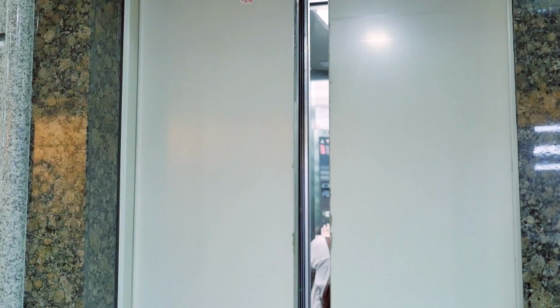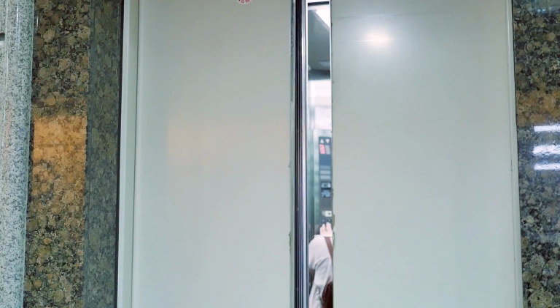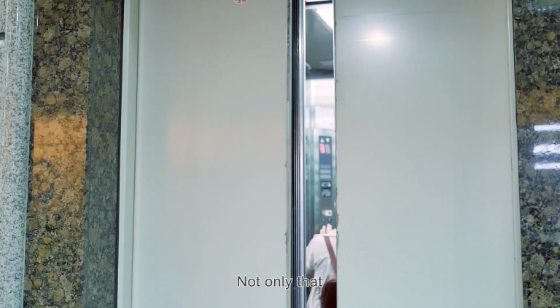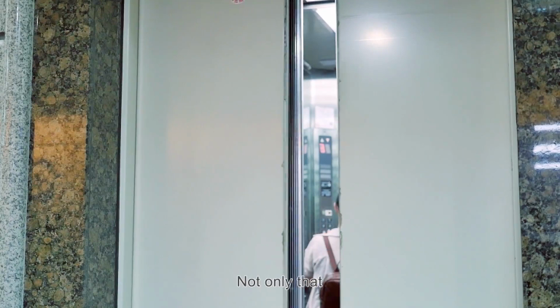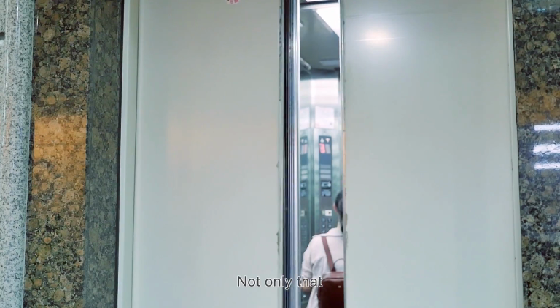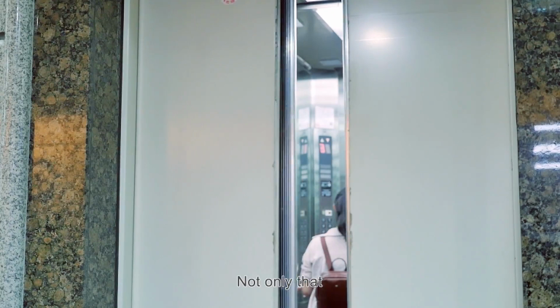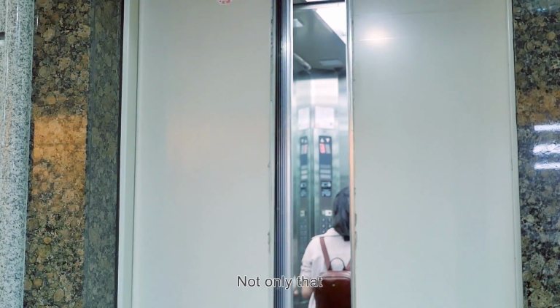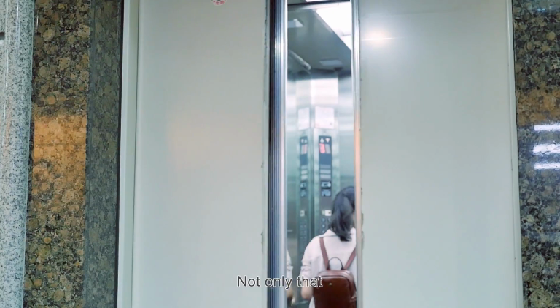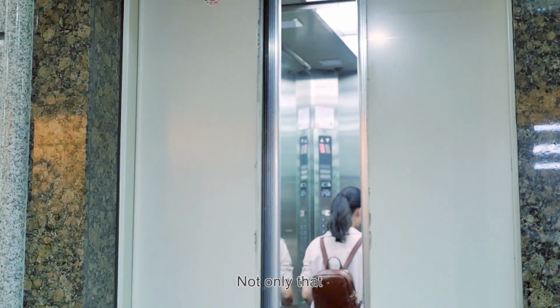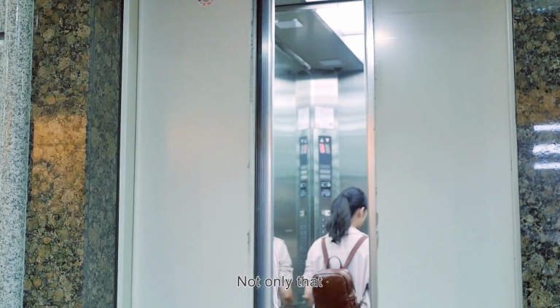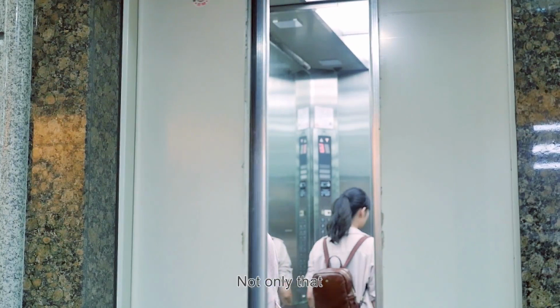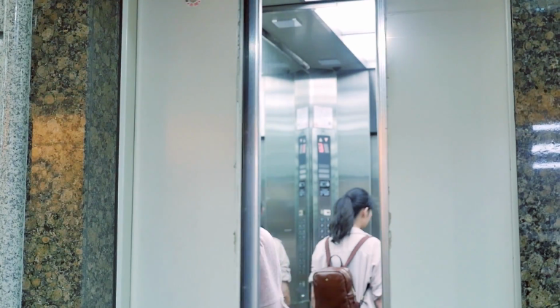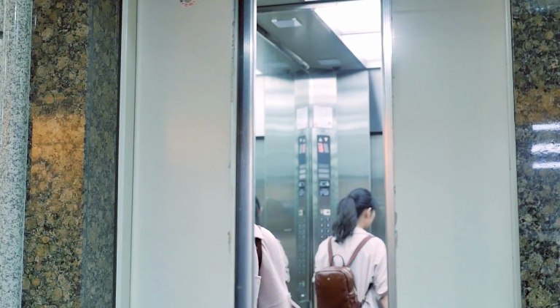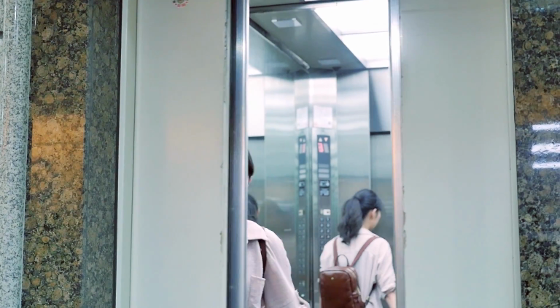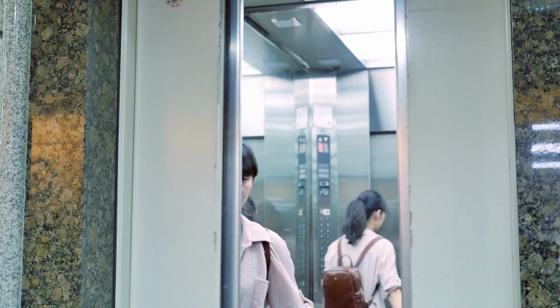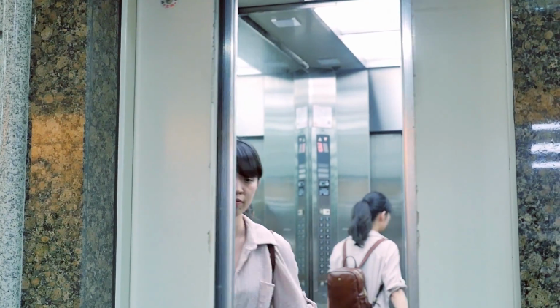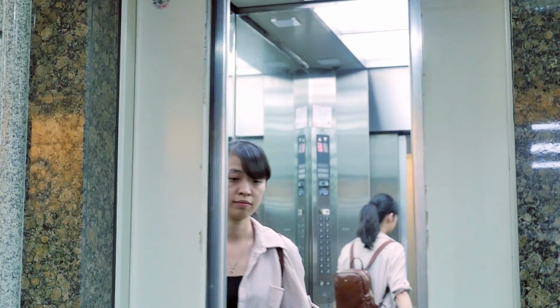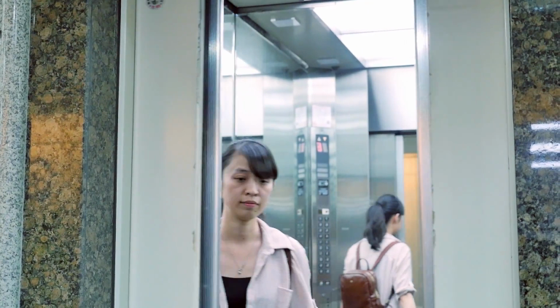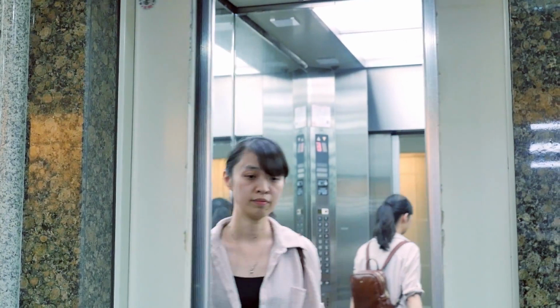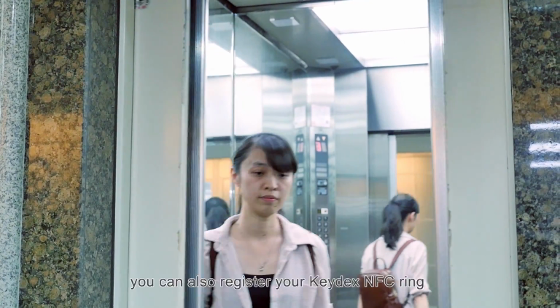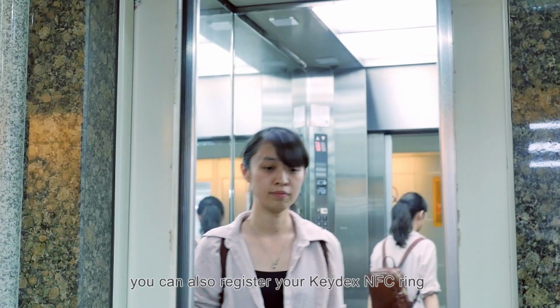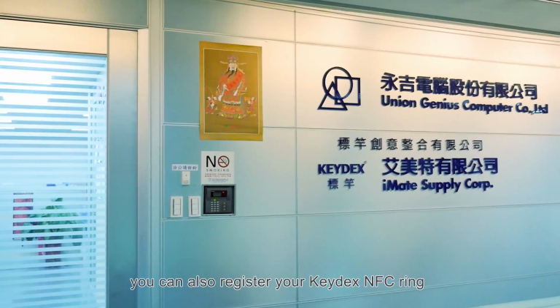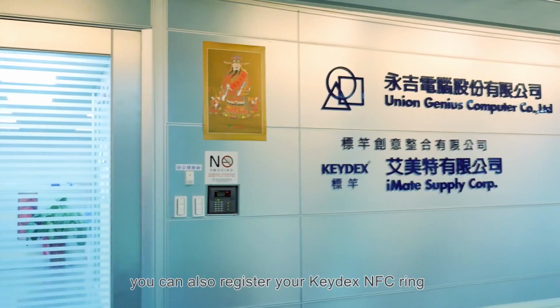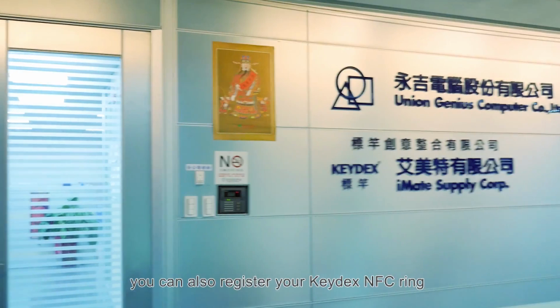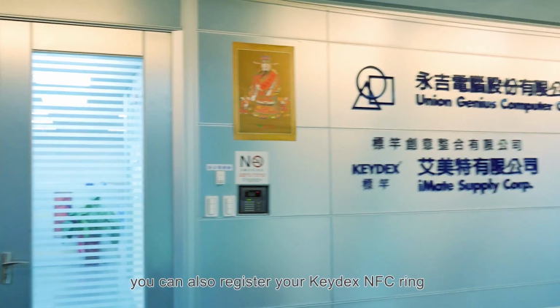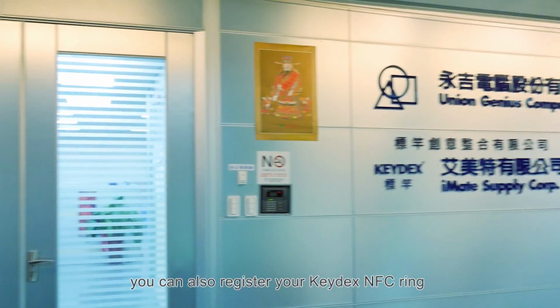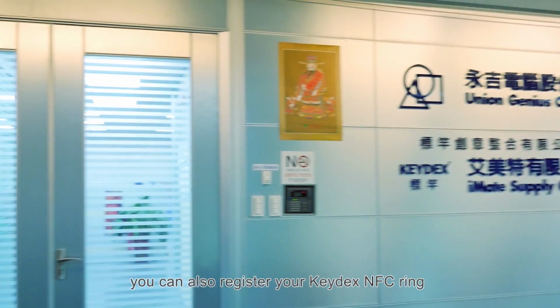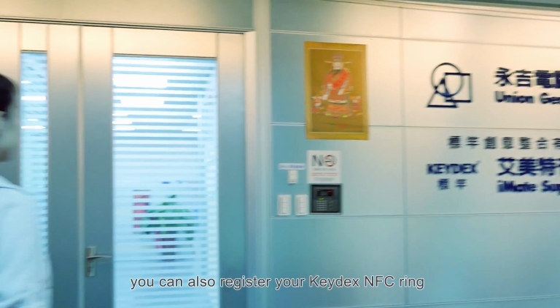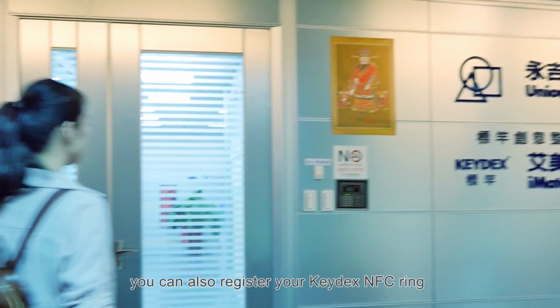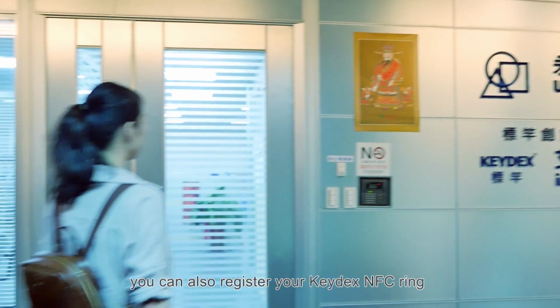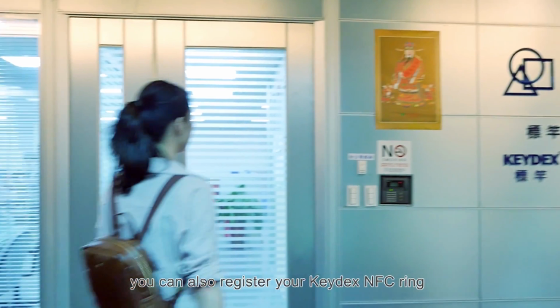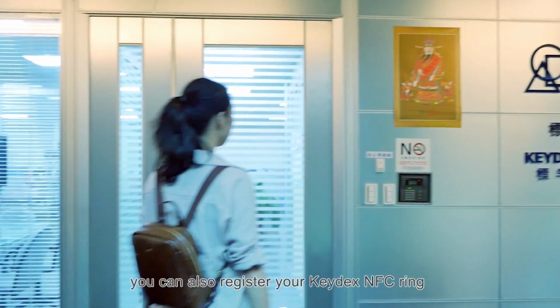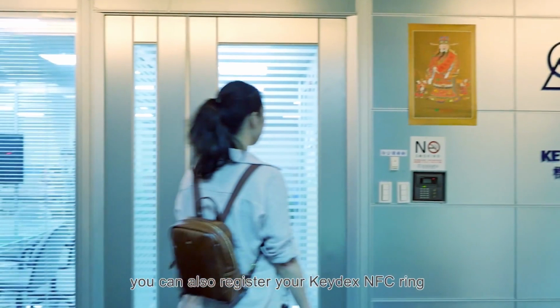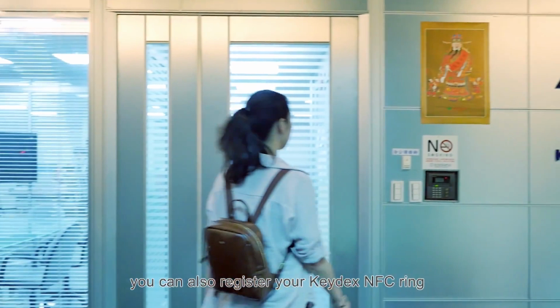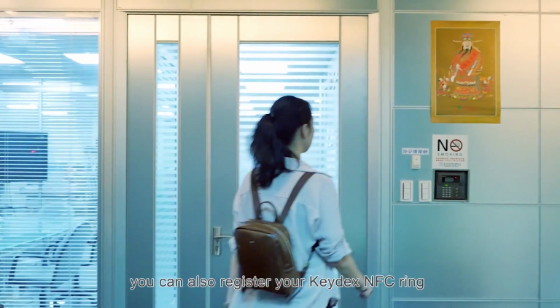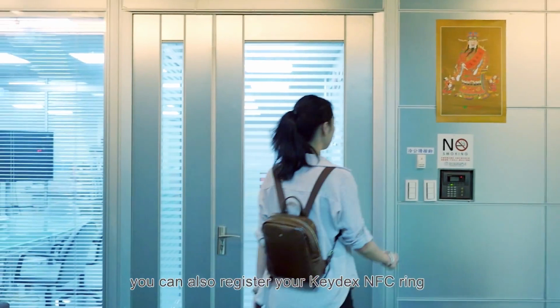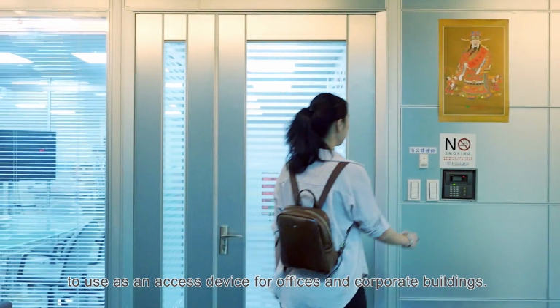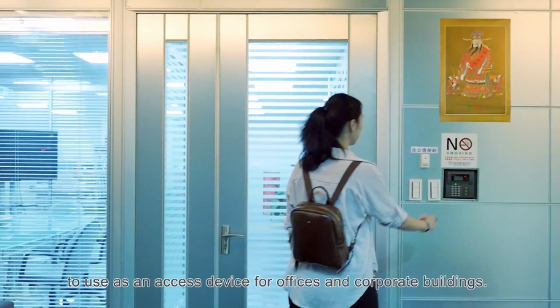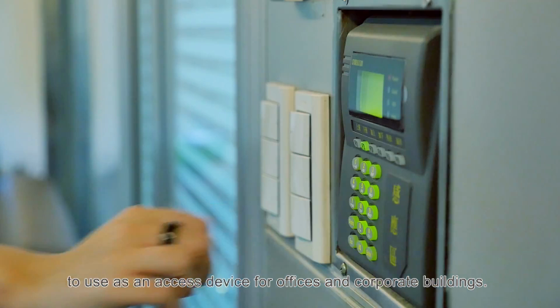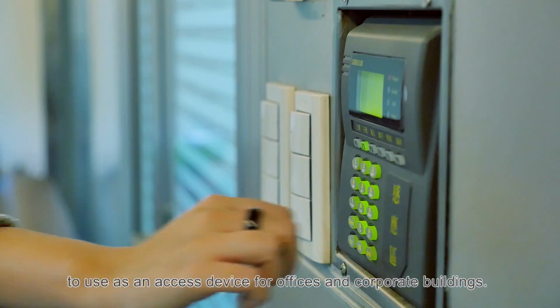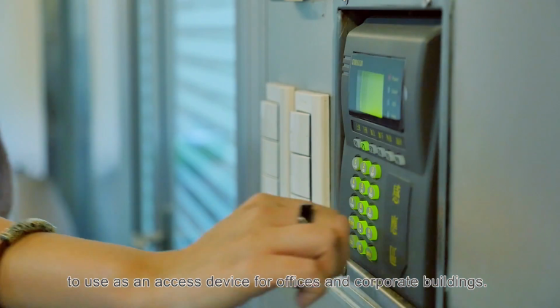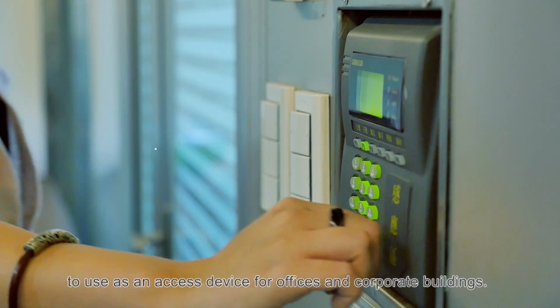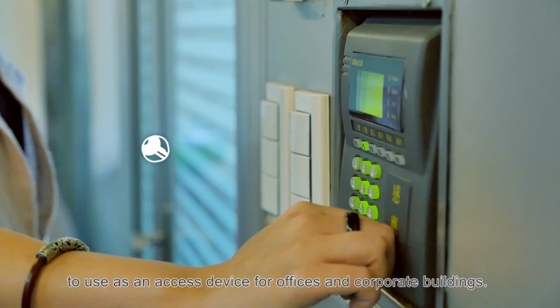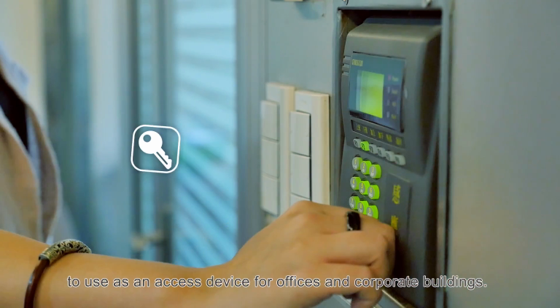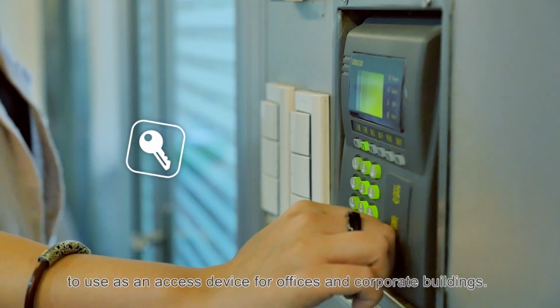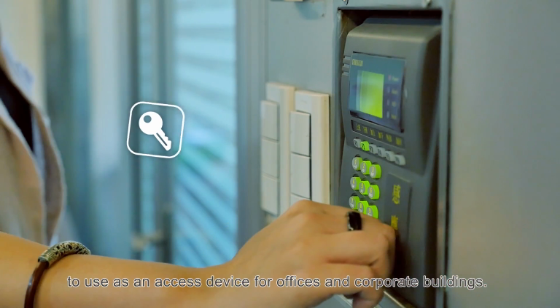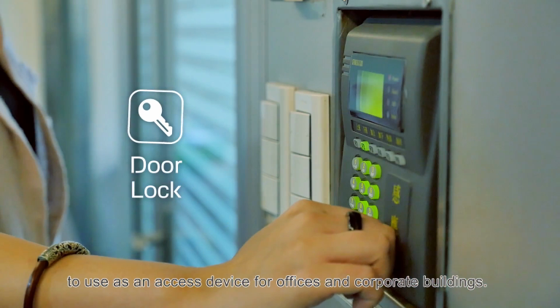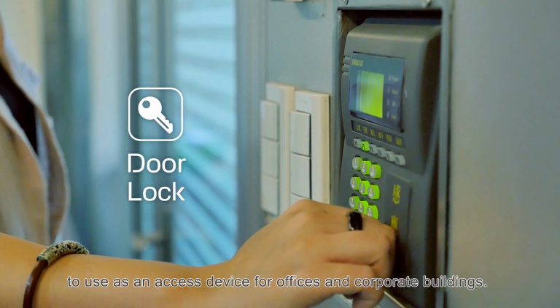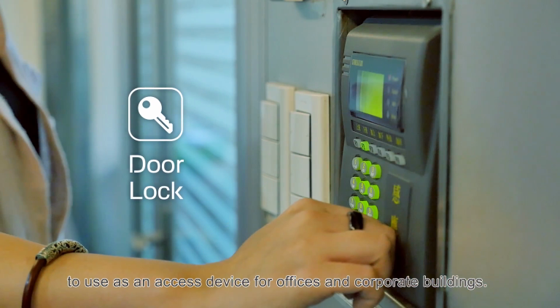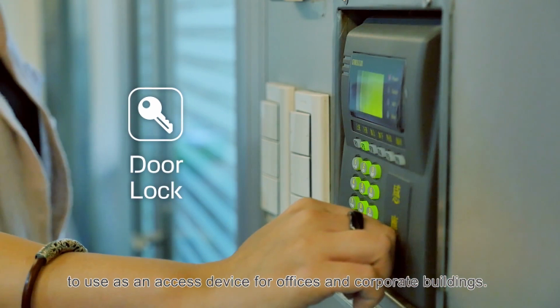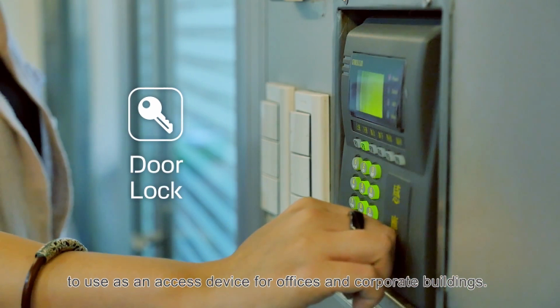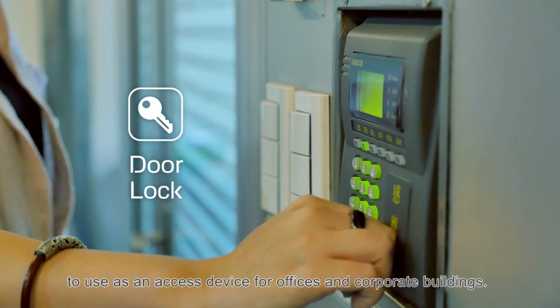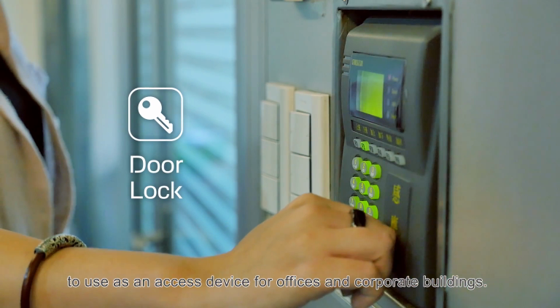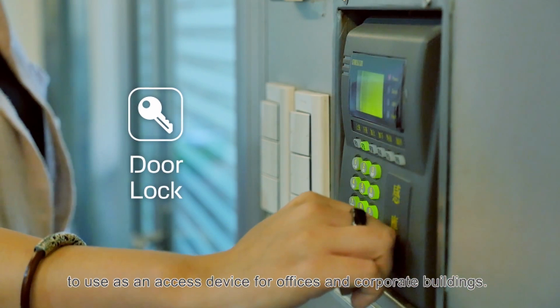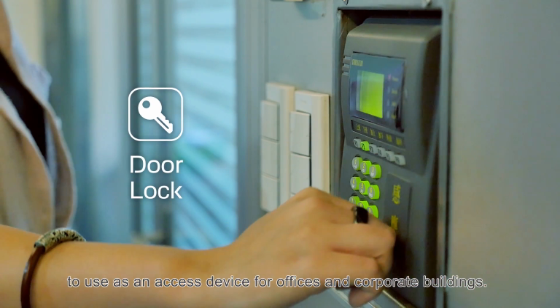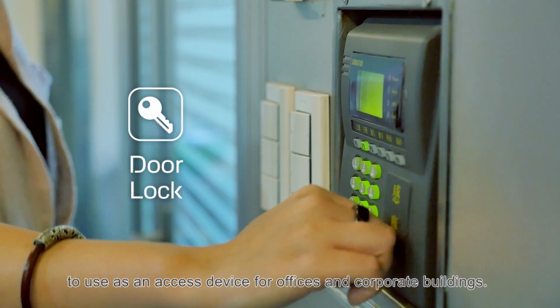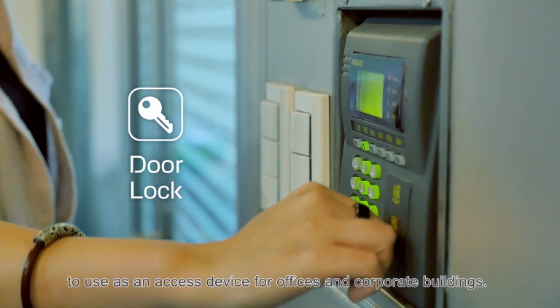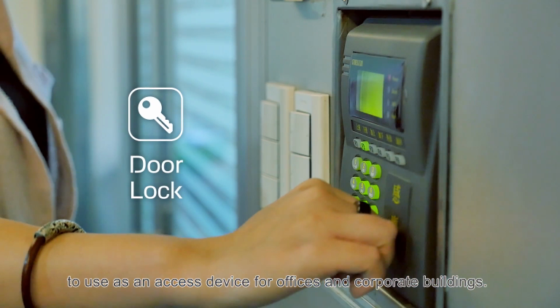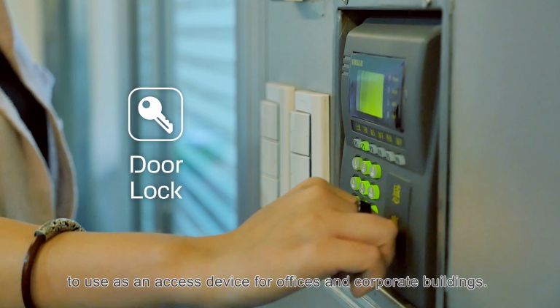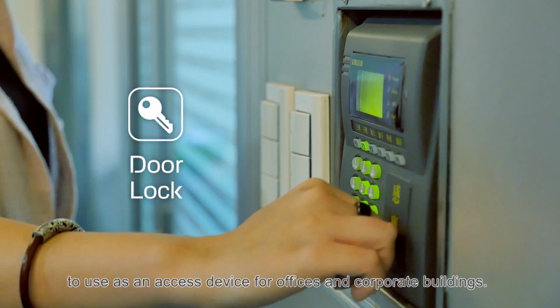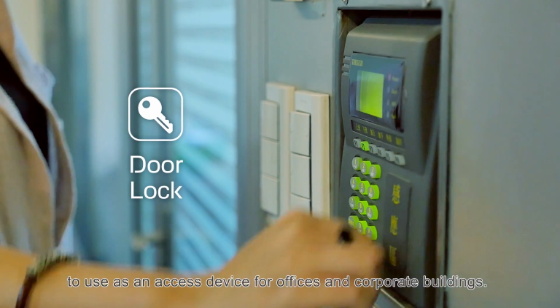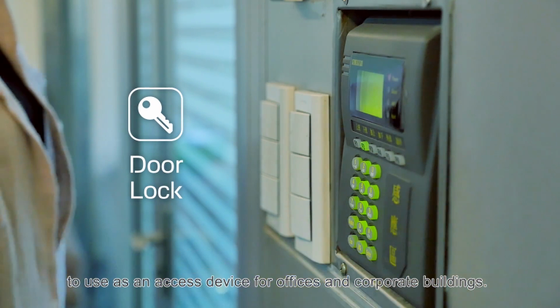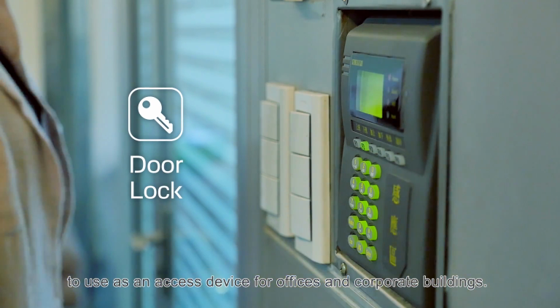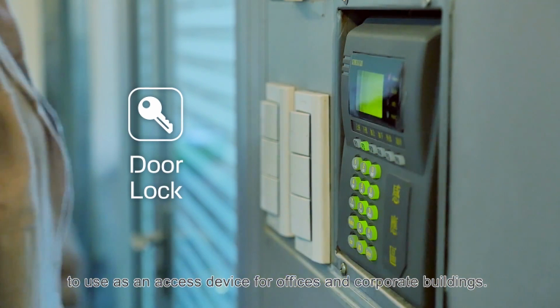Not only that, you can also register your Keydex Ring to use as an access device for offices and corporate buildings.